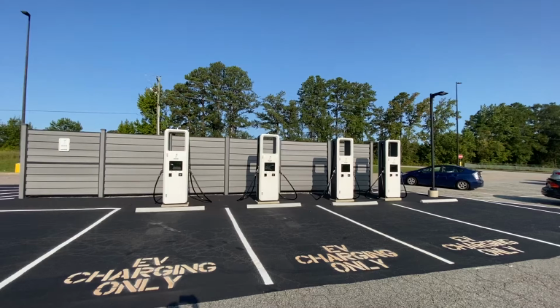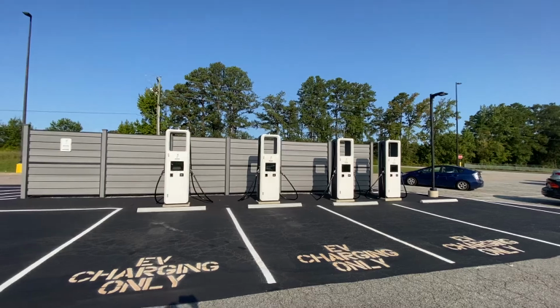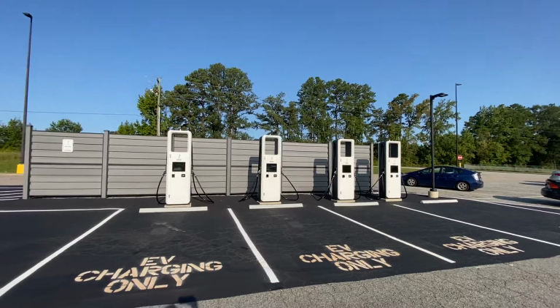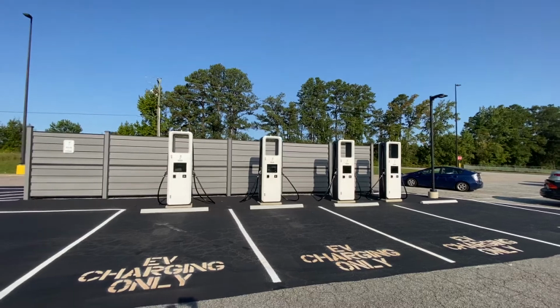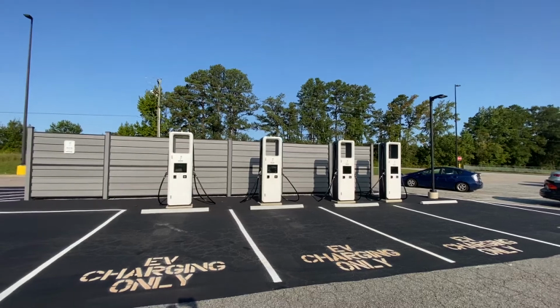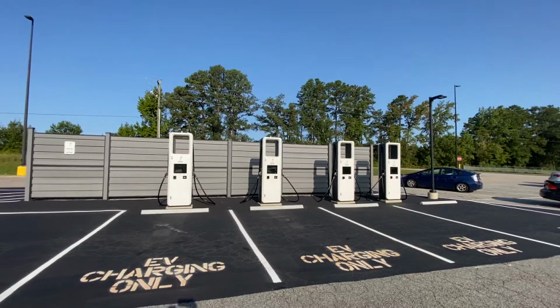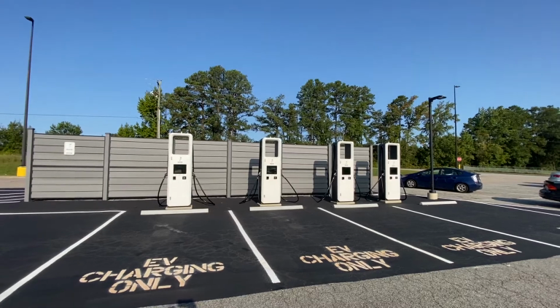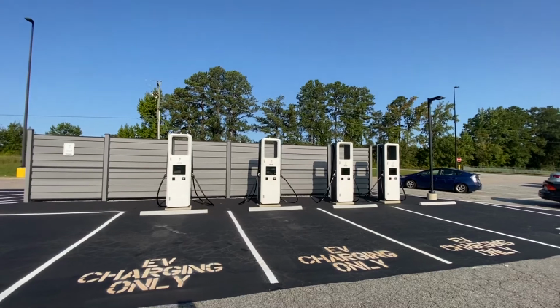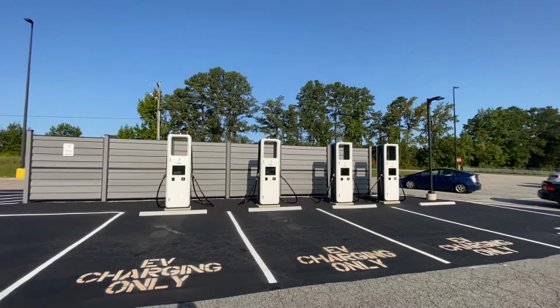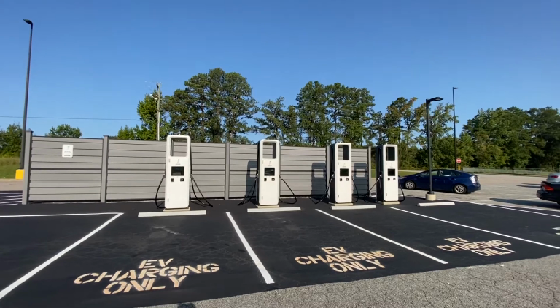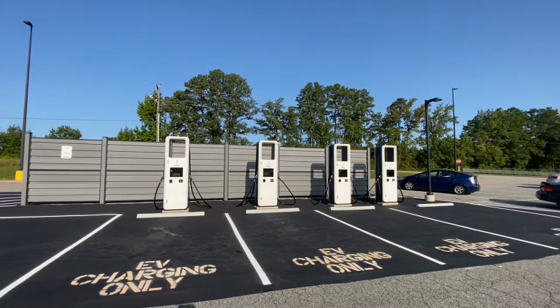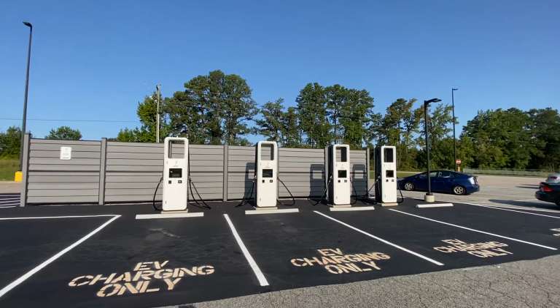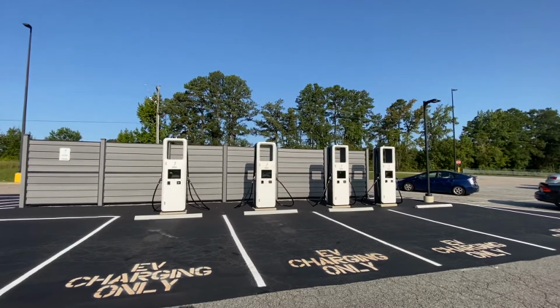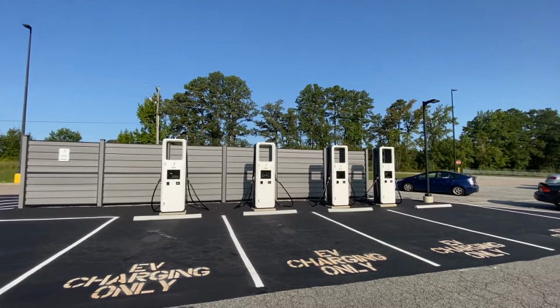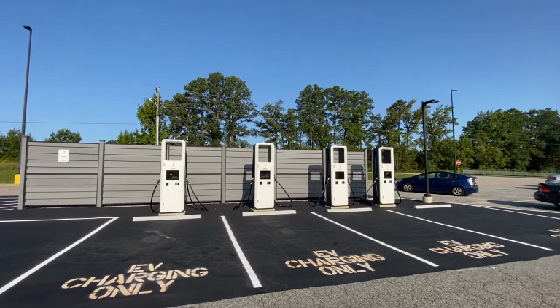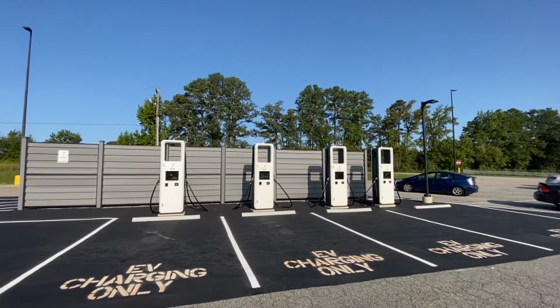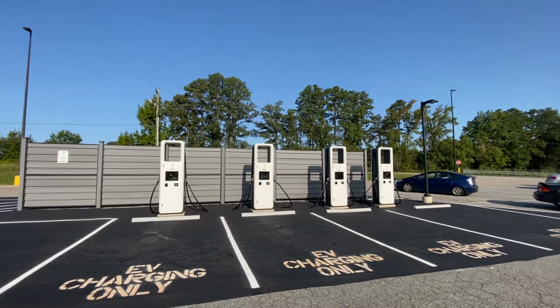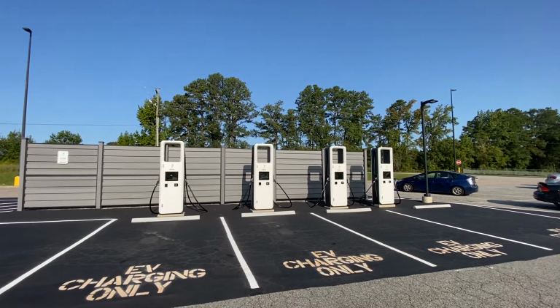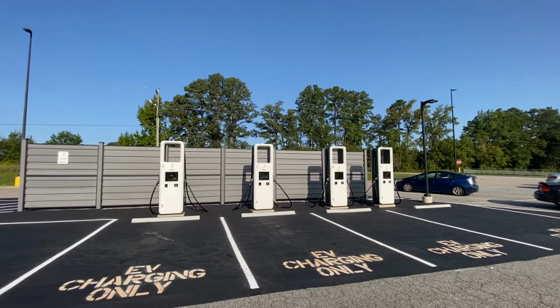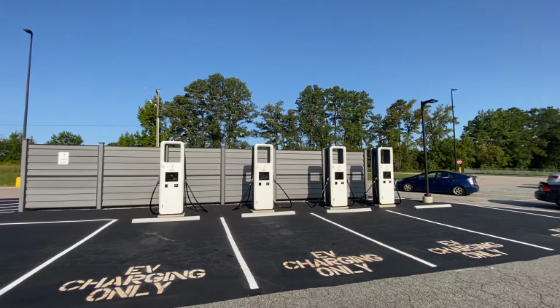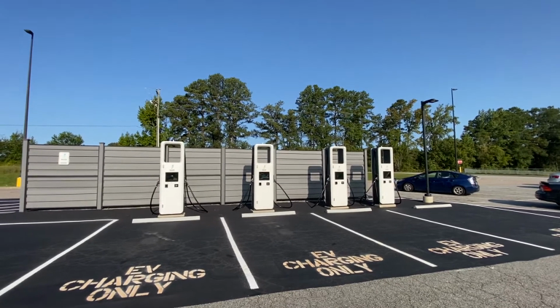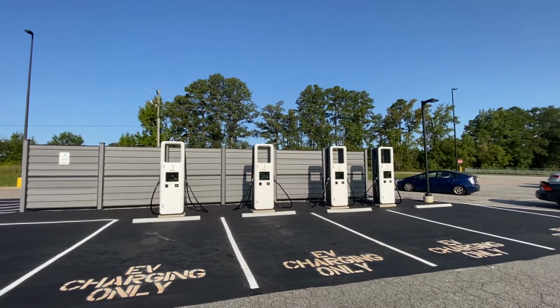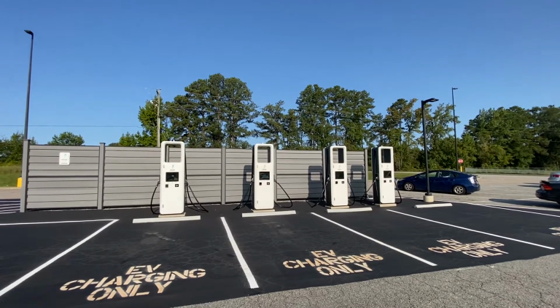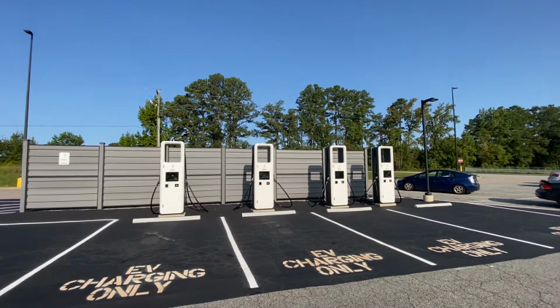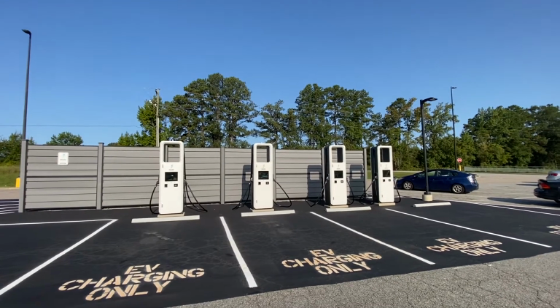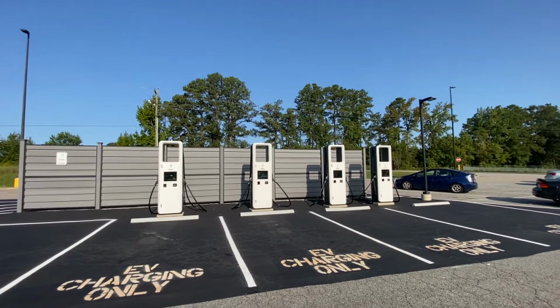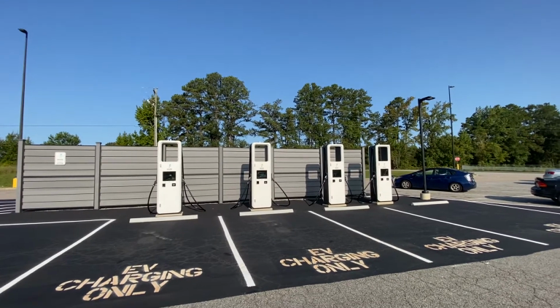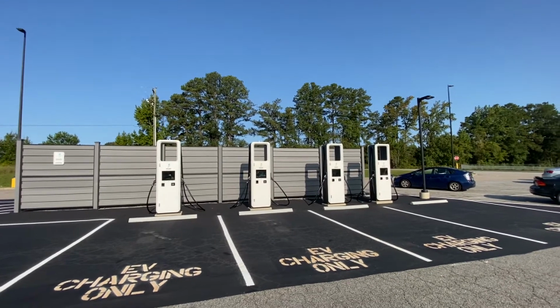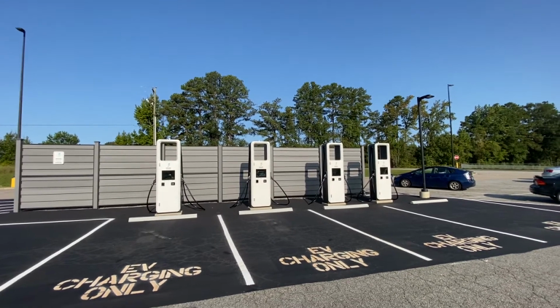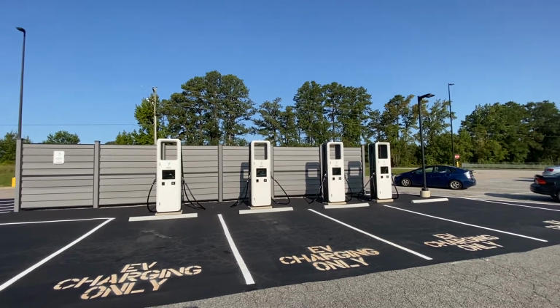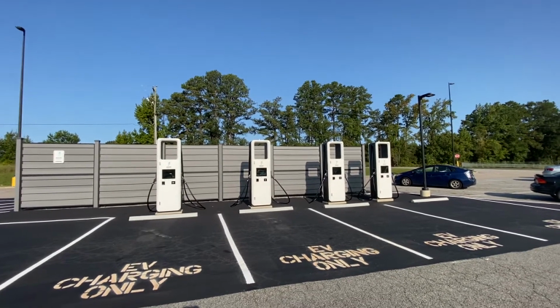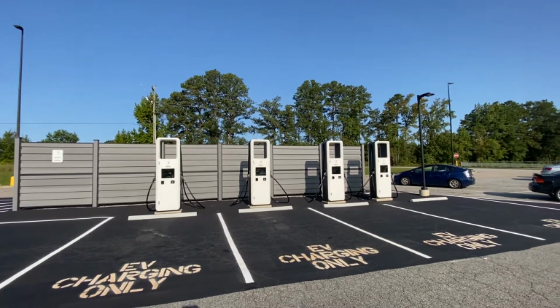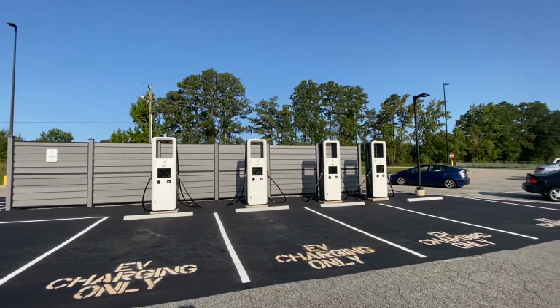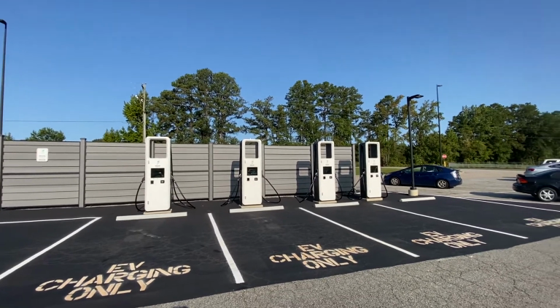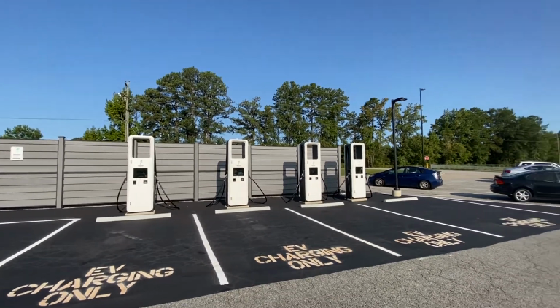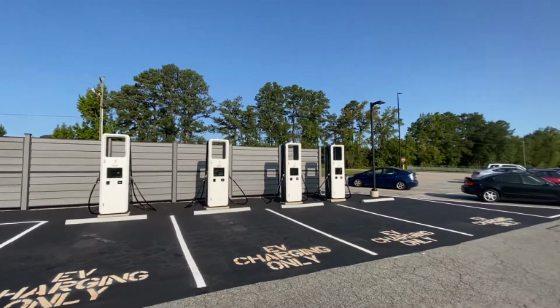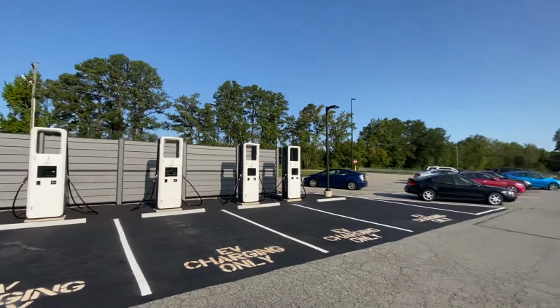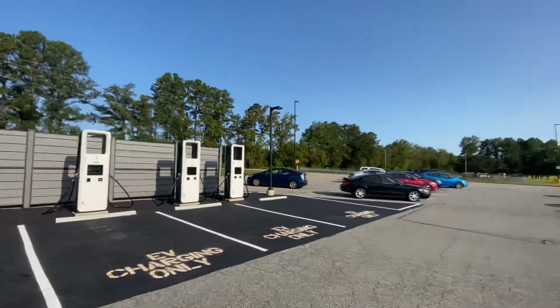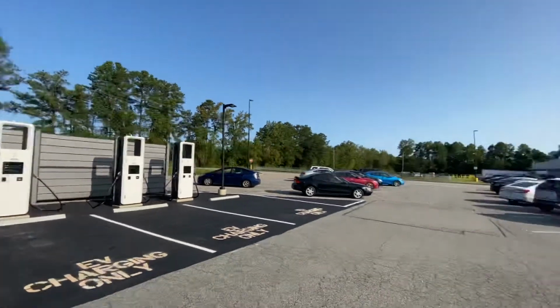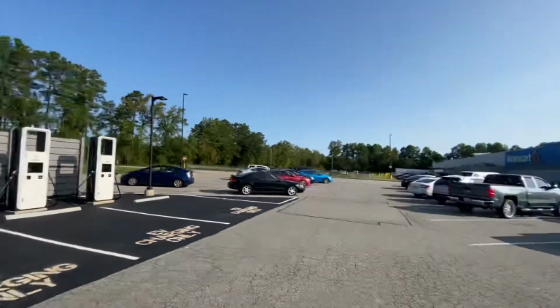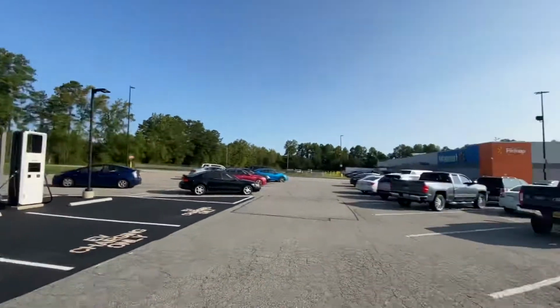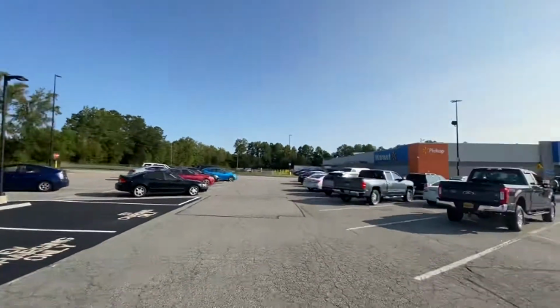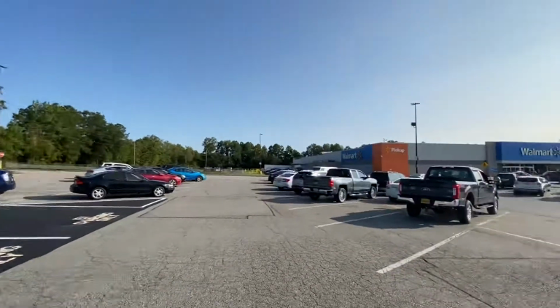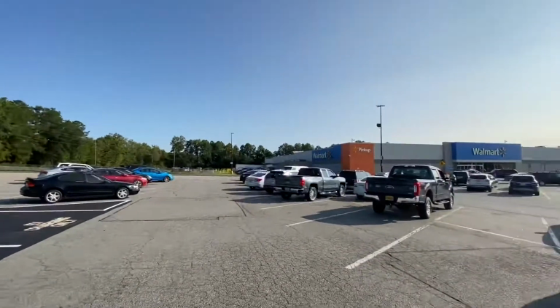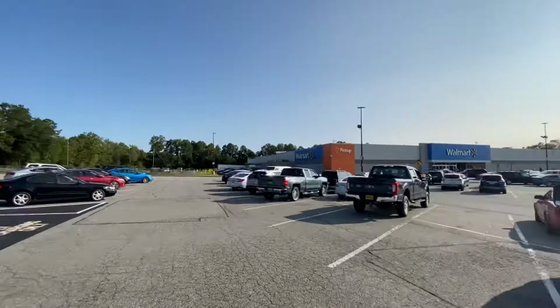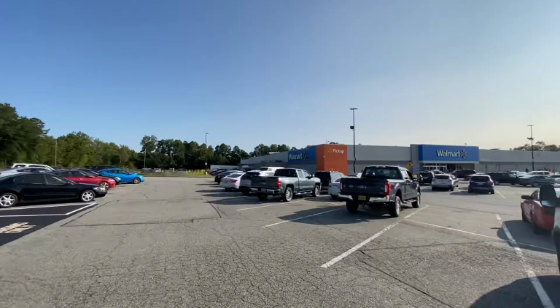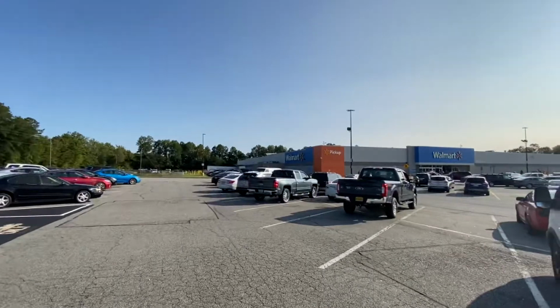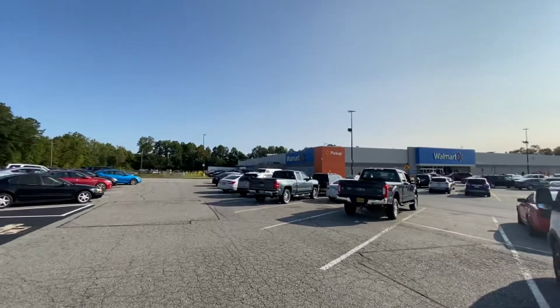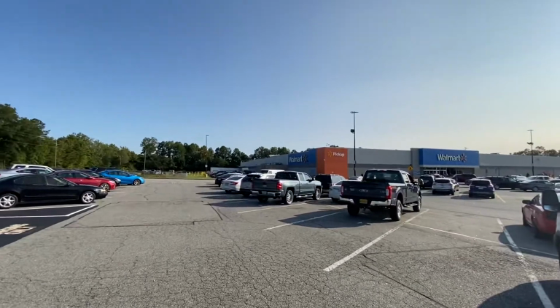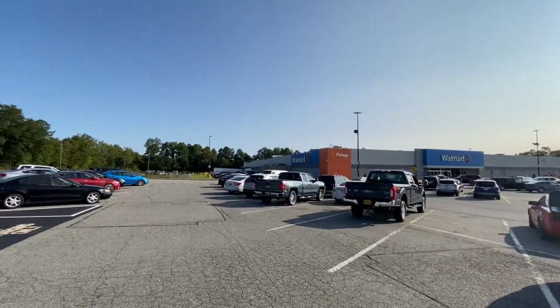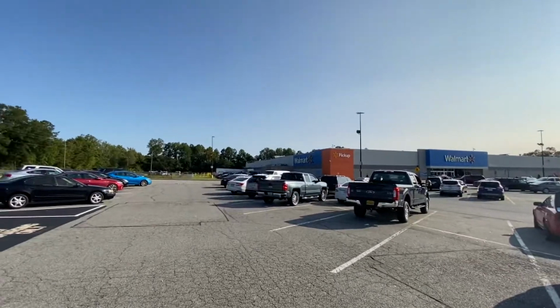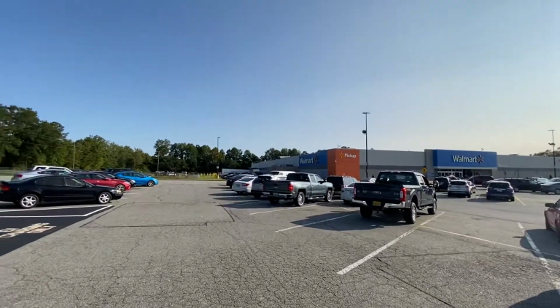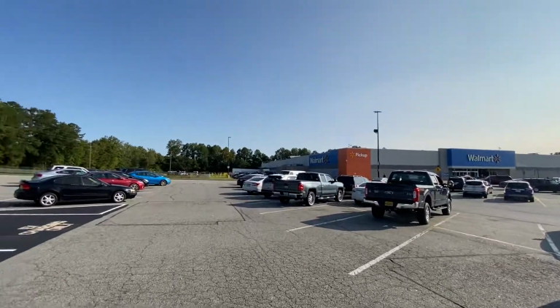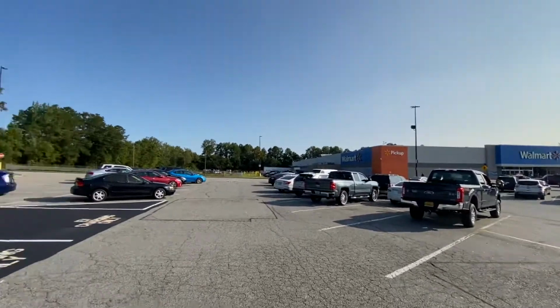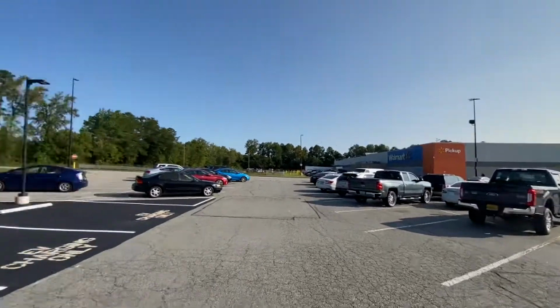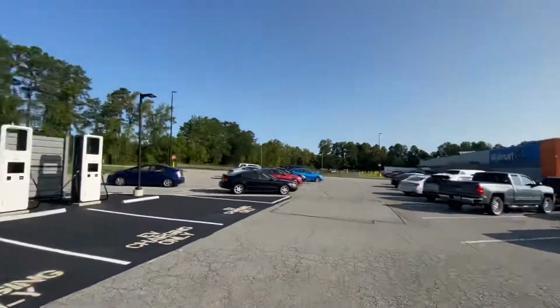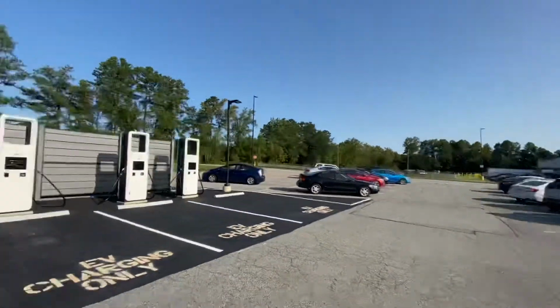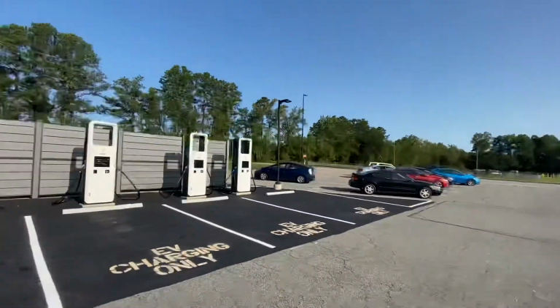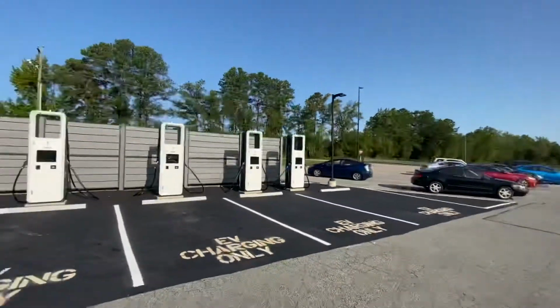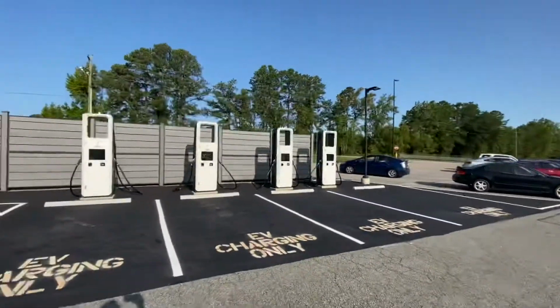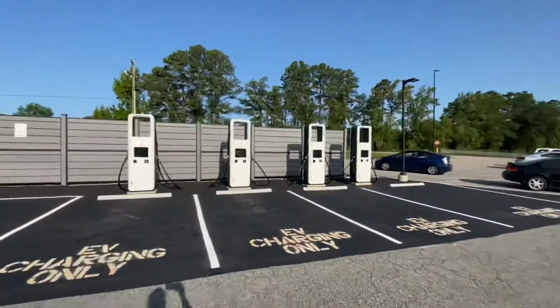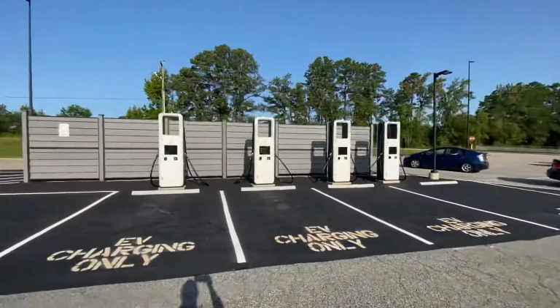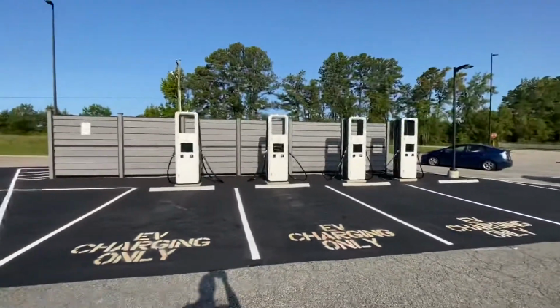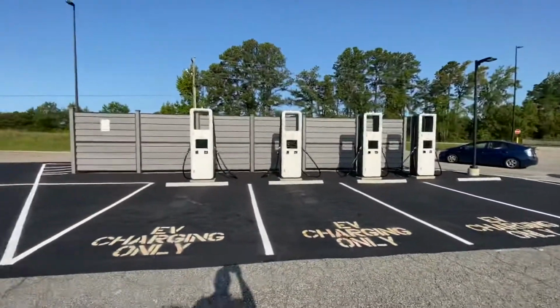Hey guys, I'm here in Emporia, Virginia at the Electrify America chargers at Walmart, right off of Interstate 95.